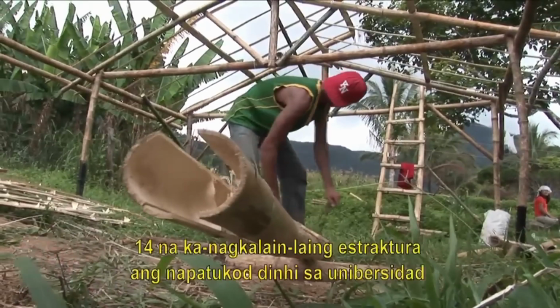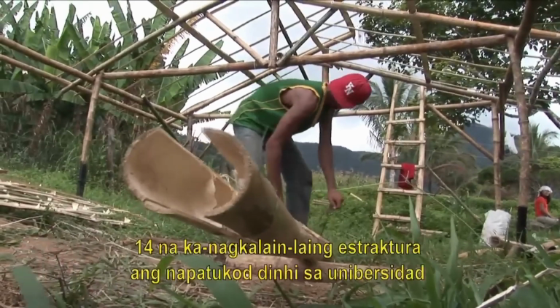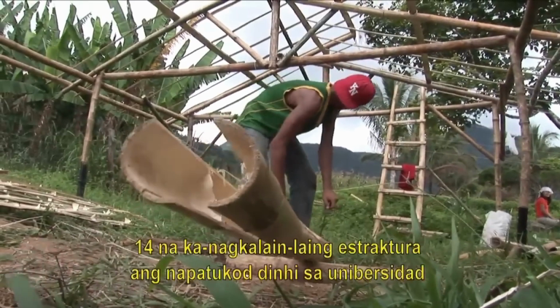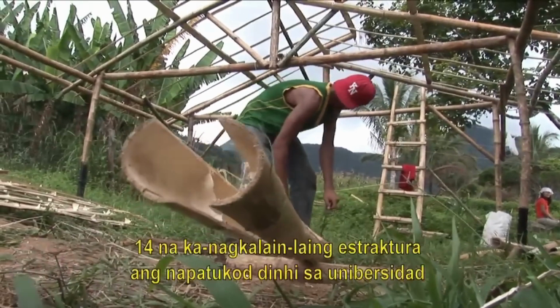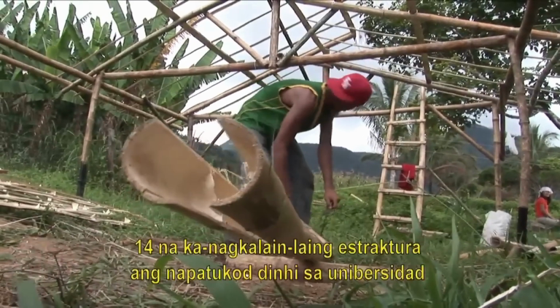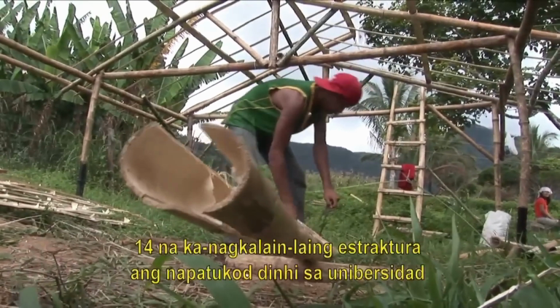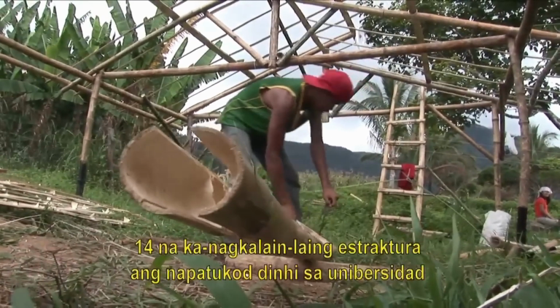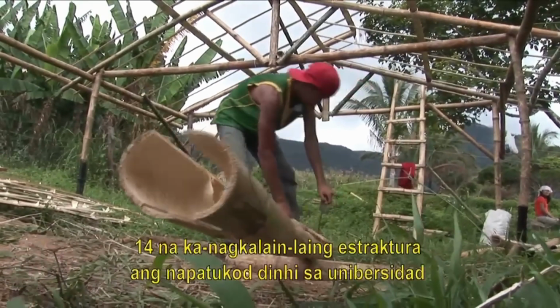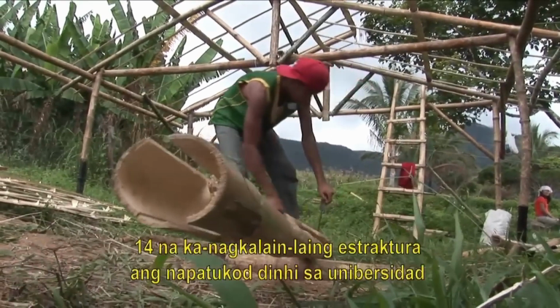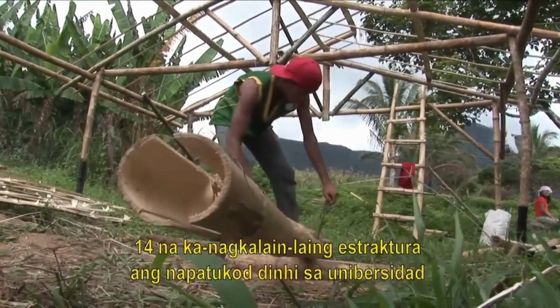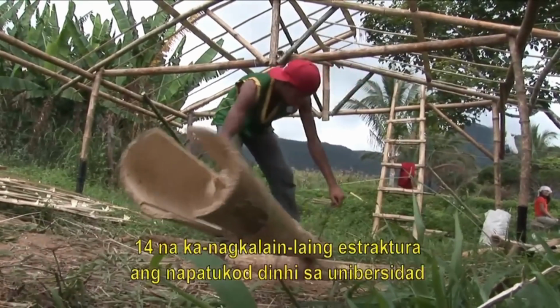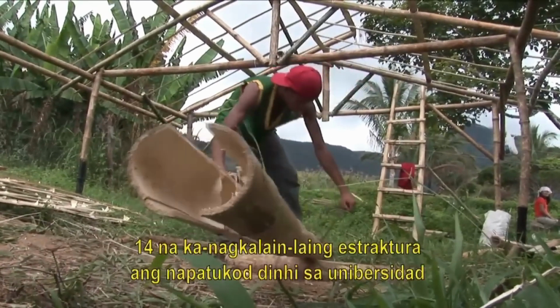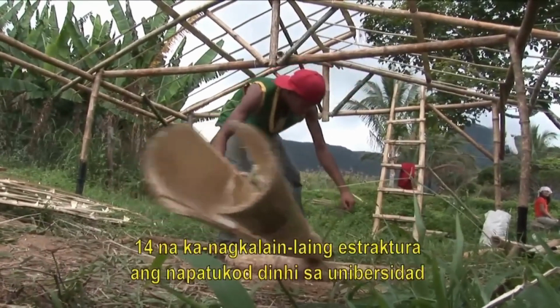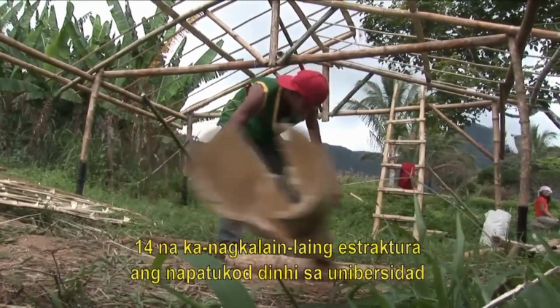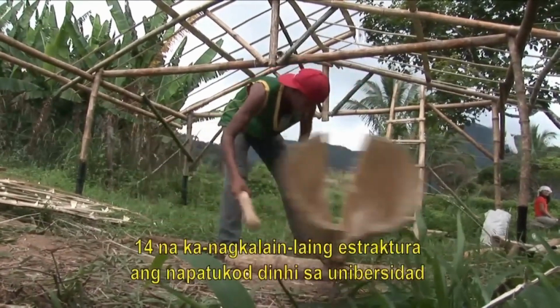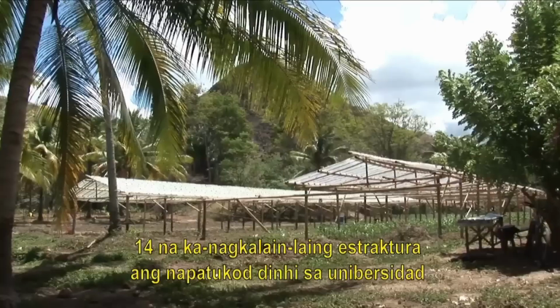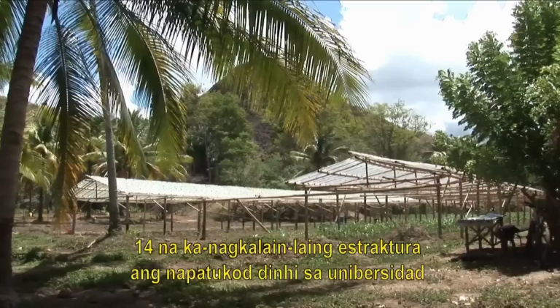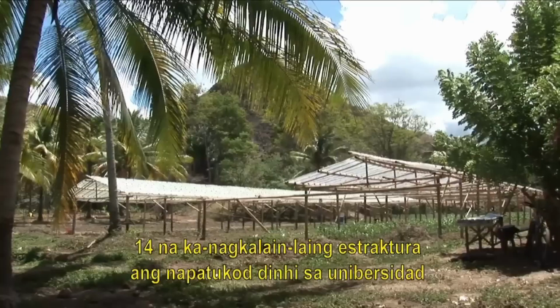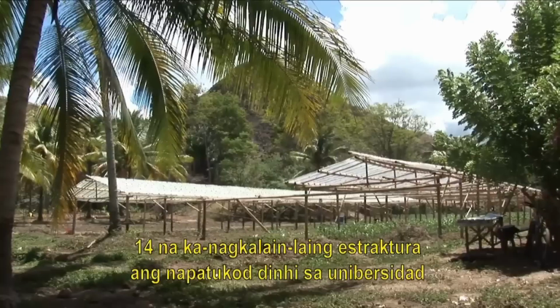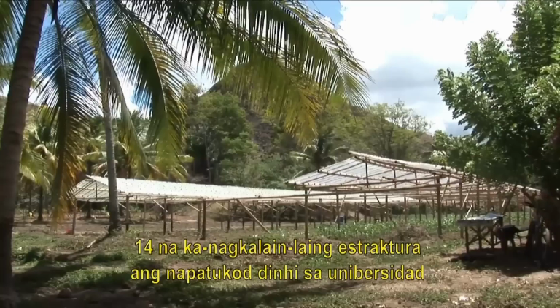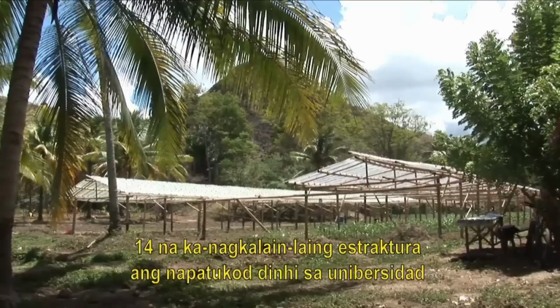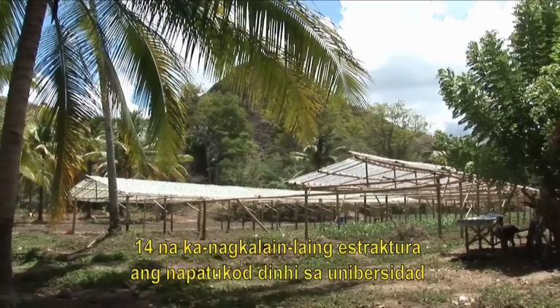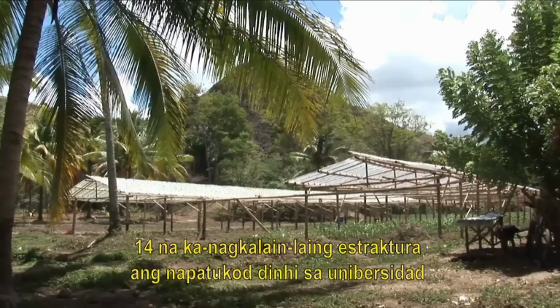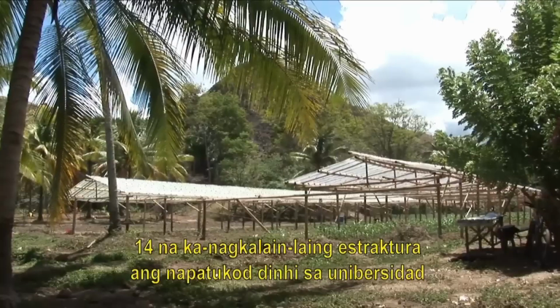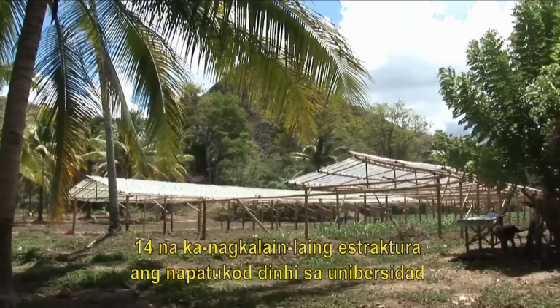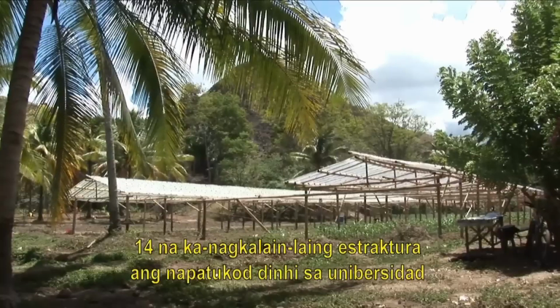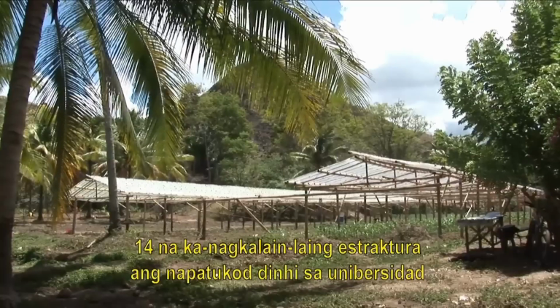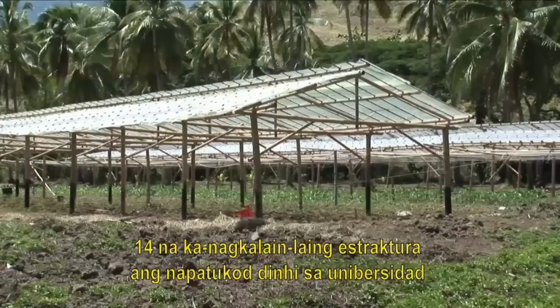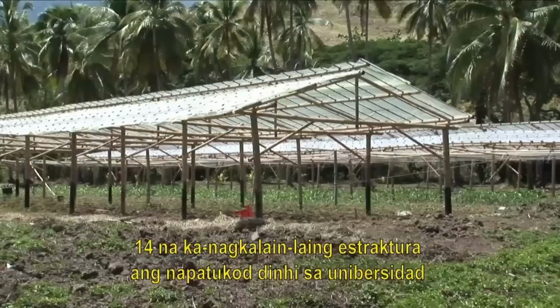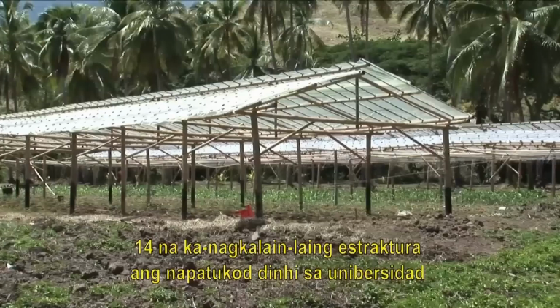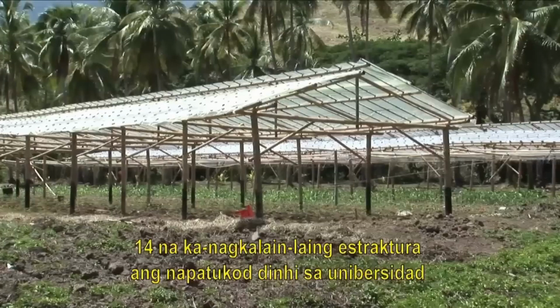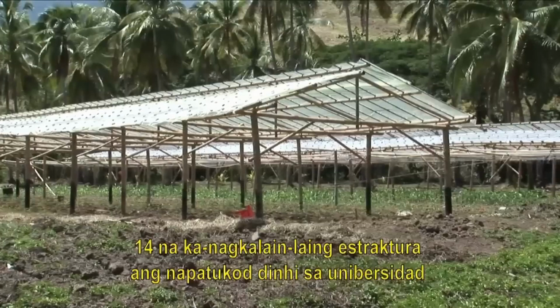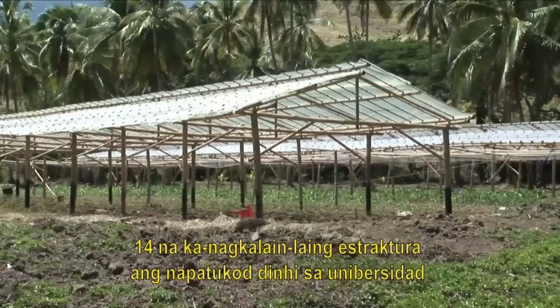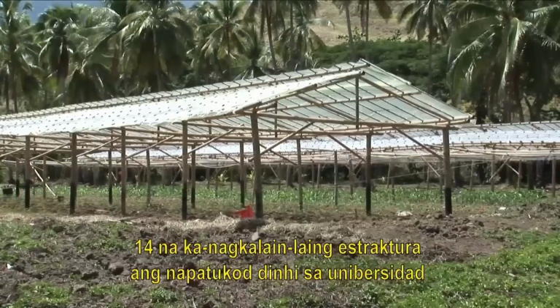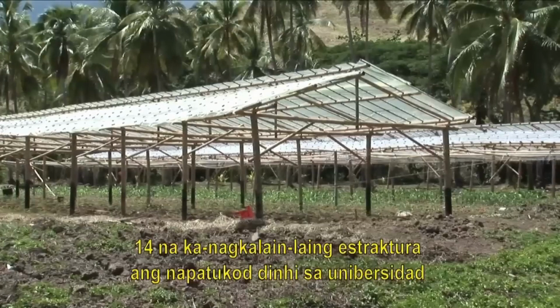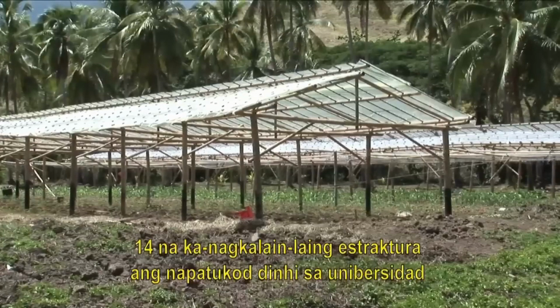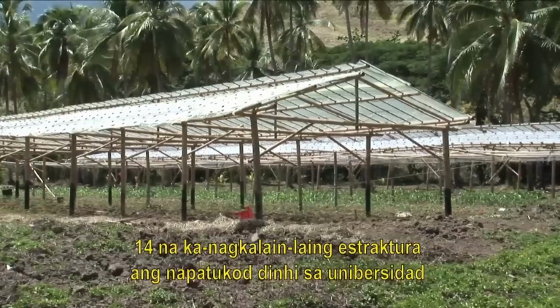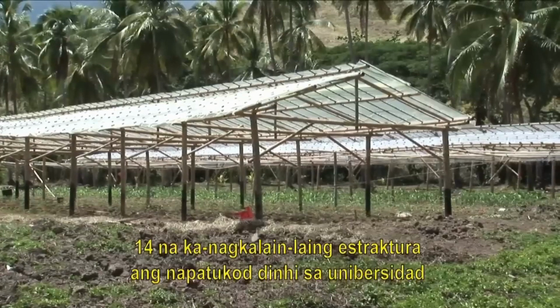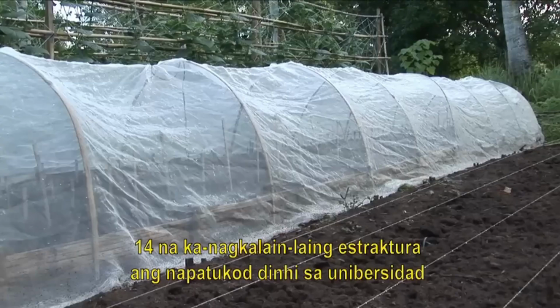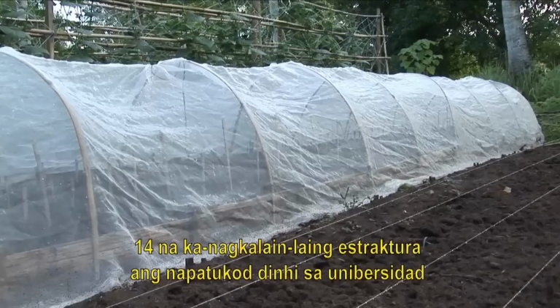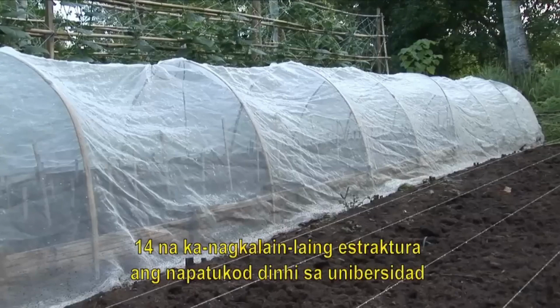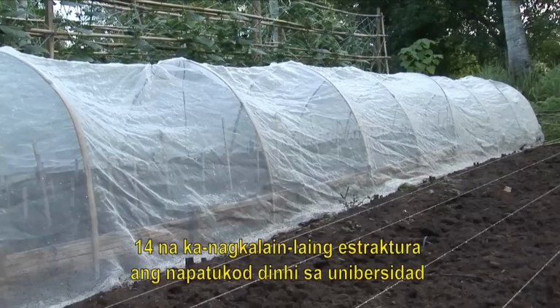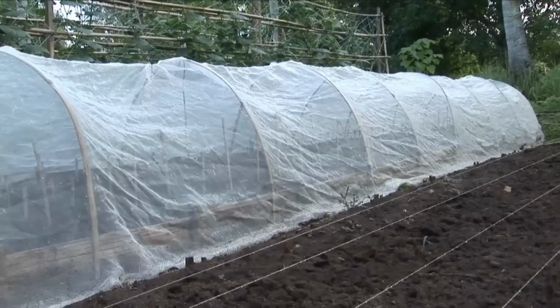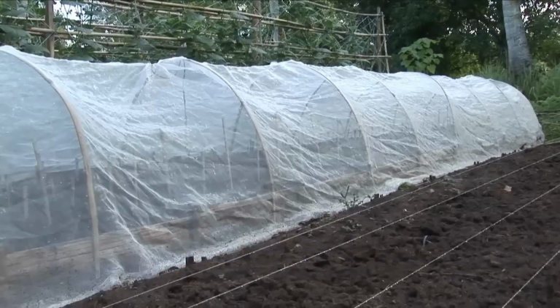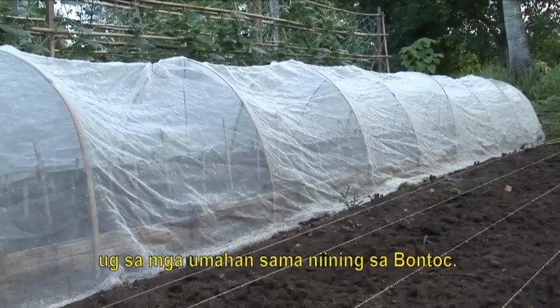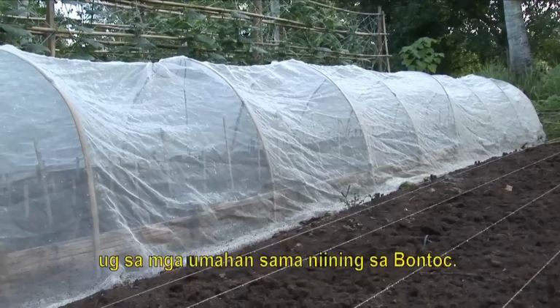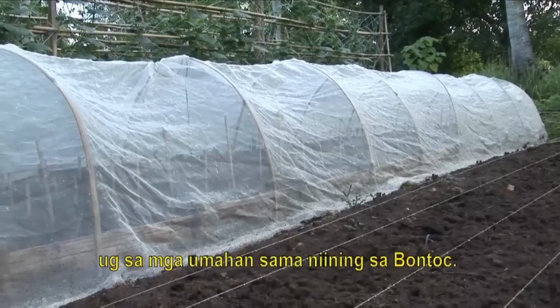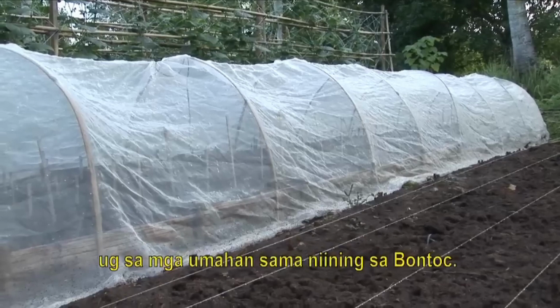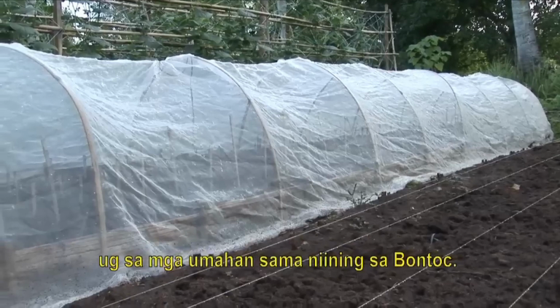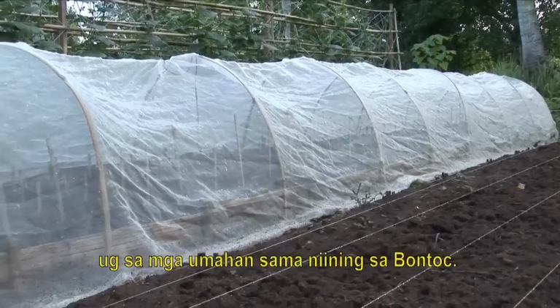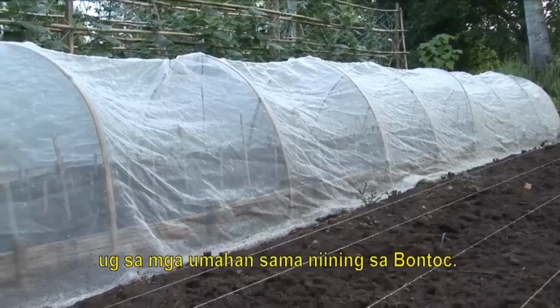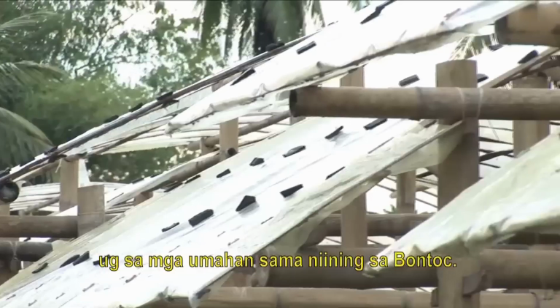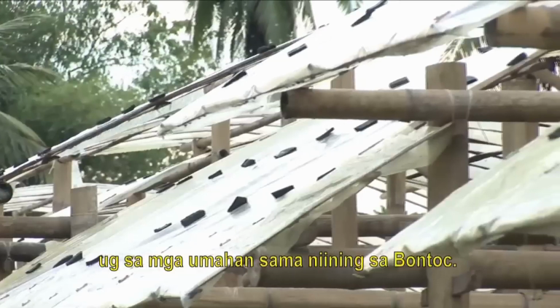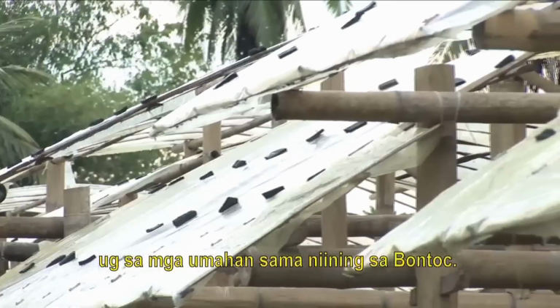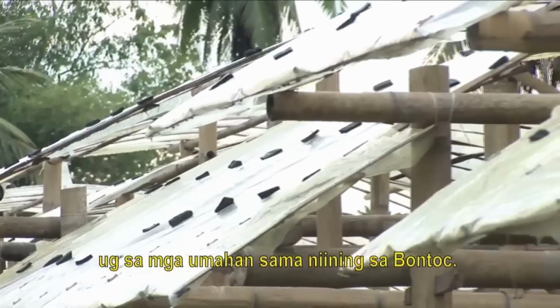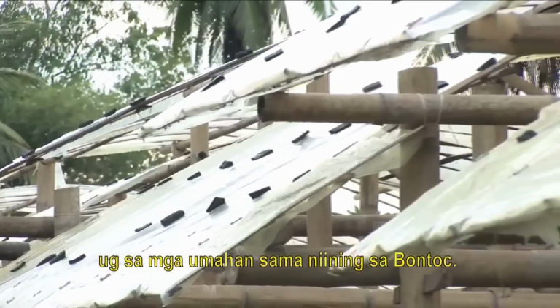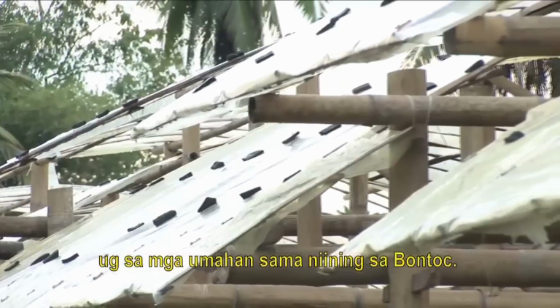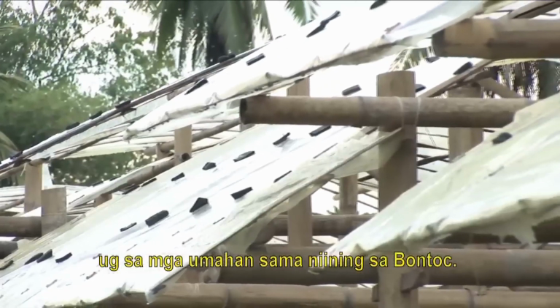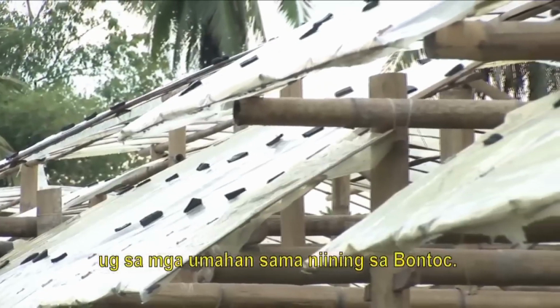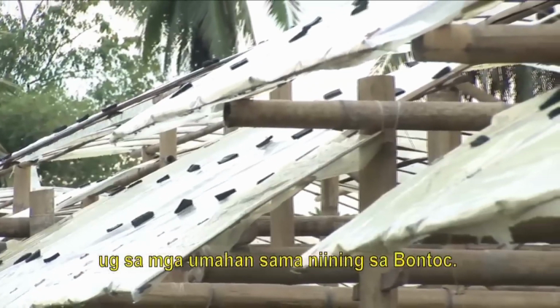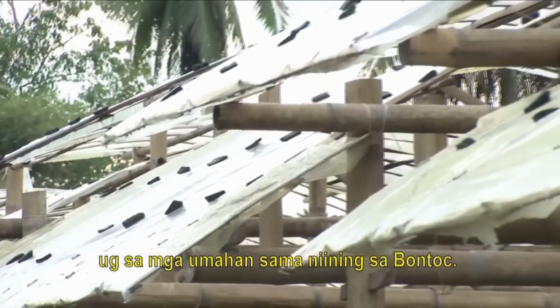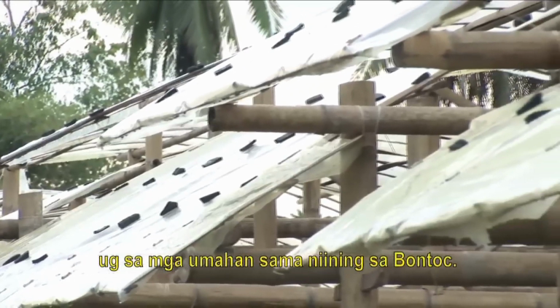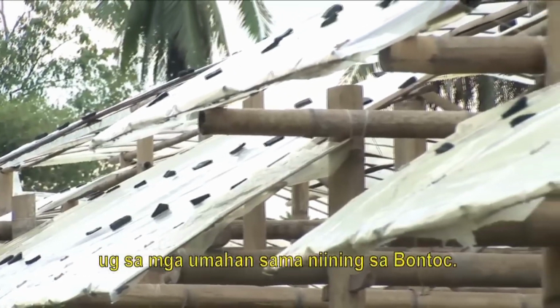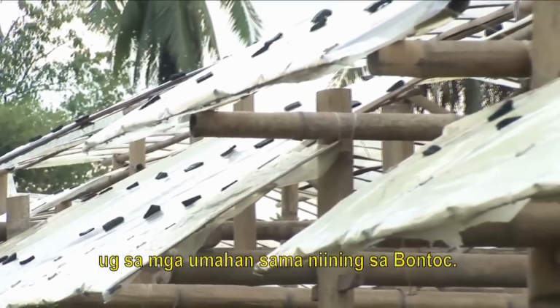So far, fourteen structures of varying designs have been built, both at the university and on farms such as this one at Bontoc.